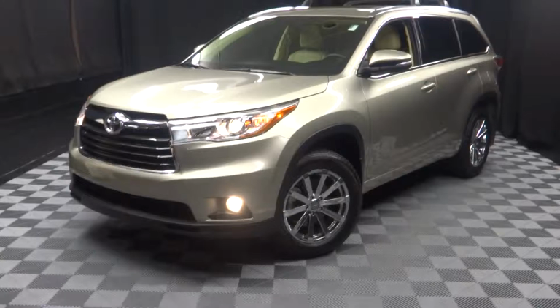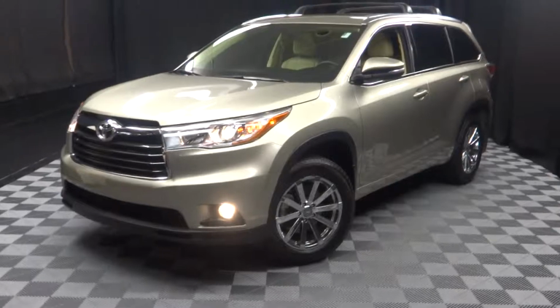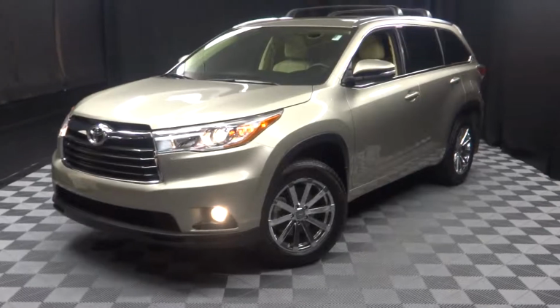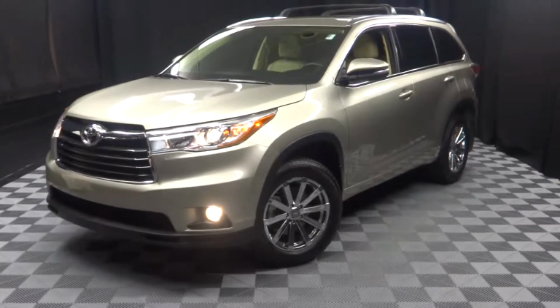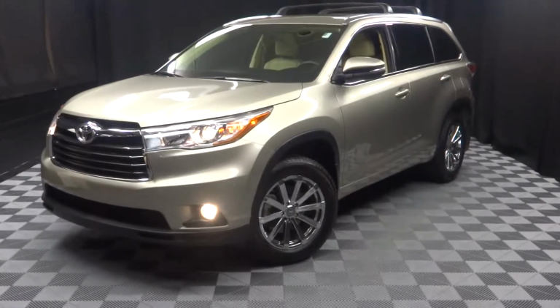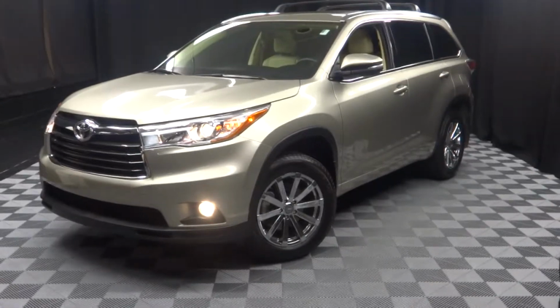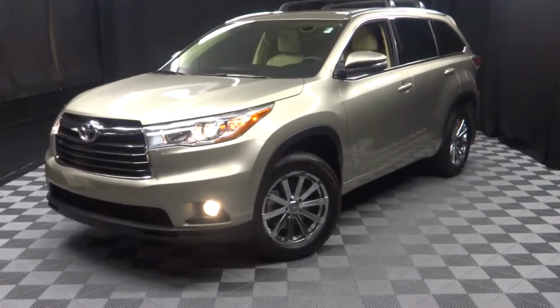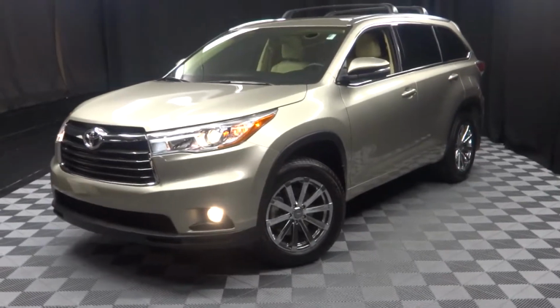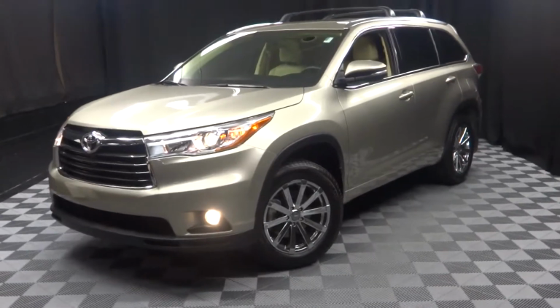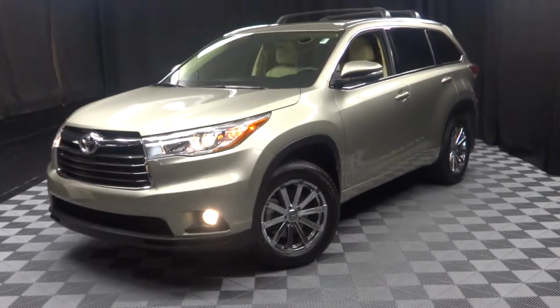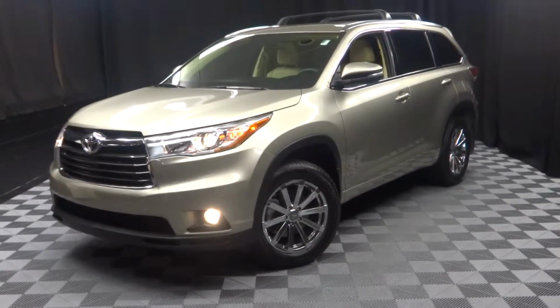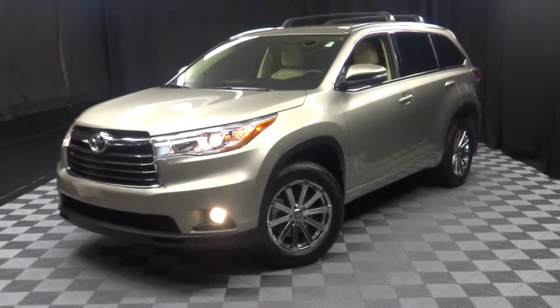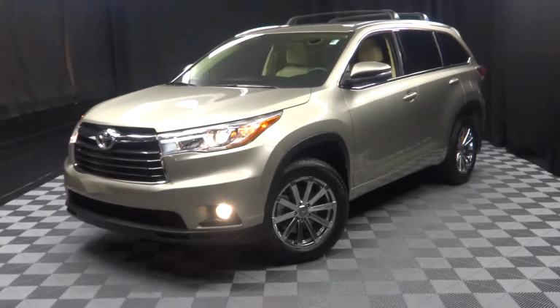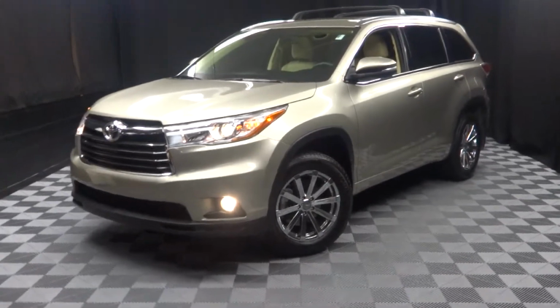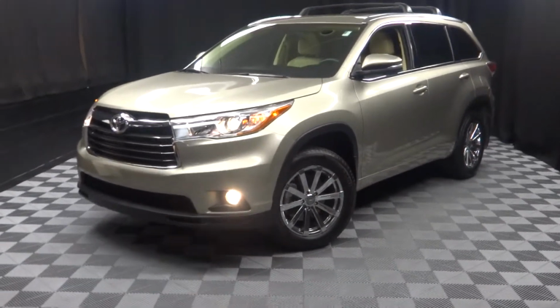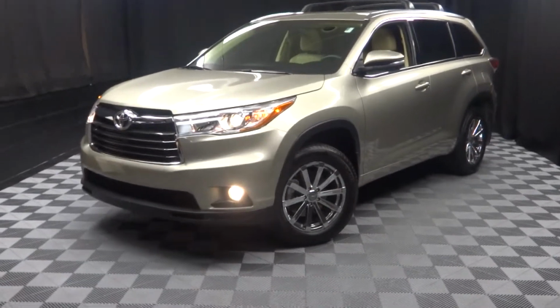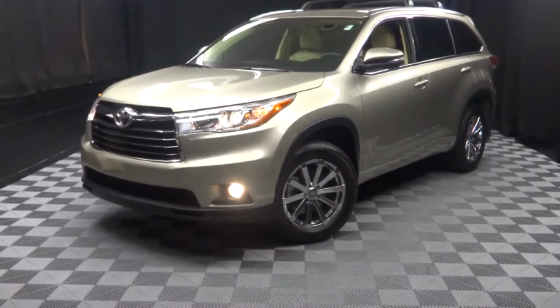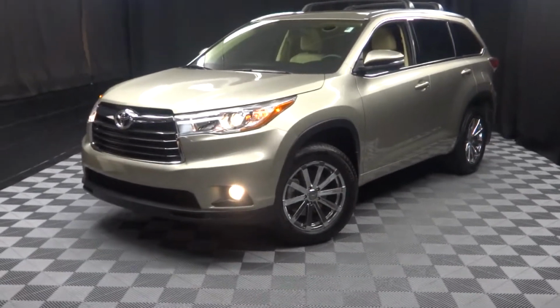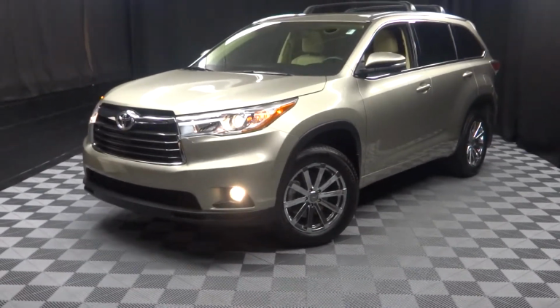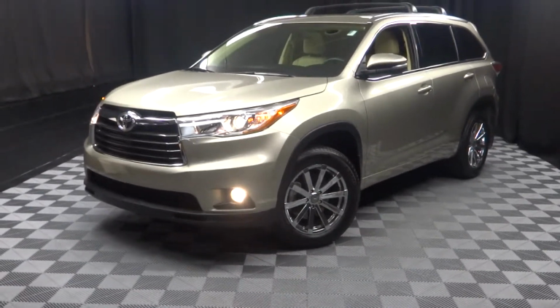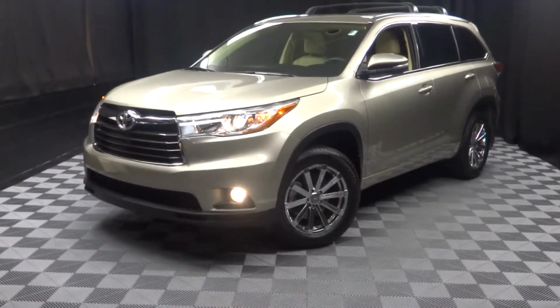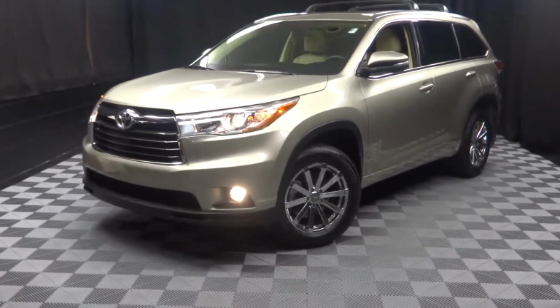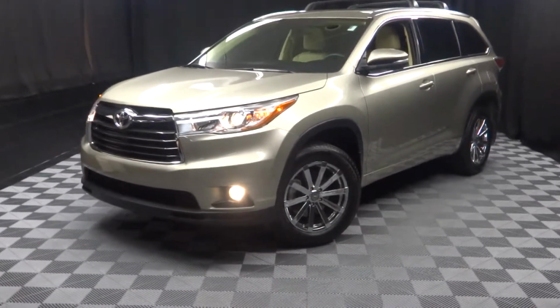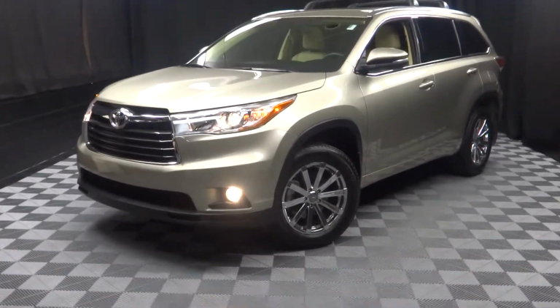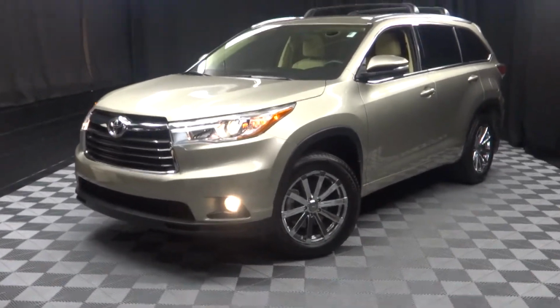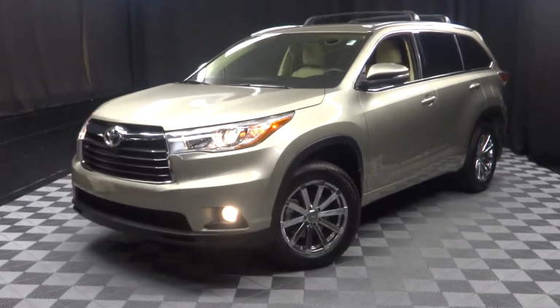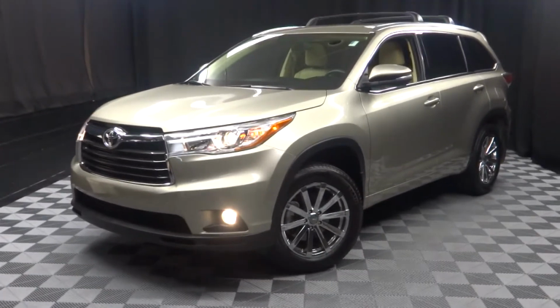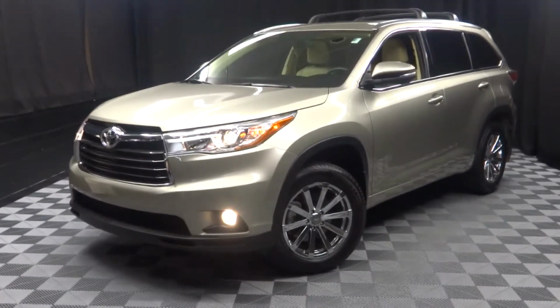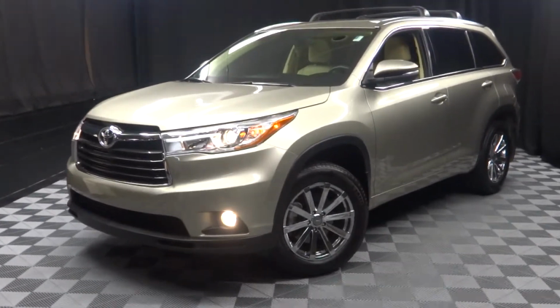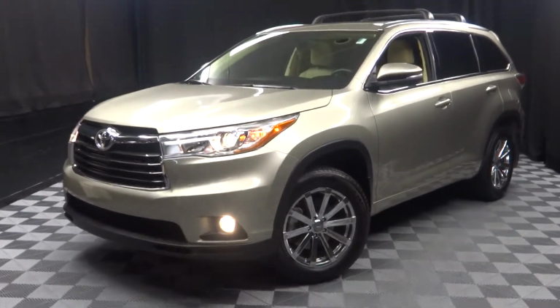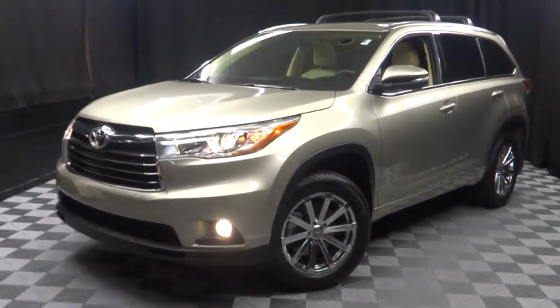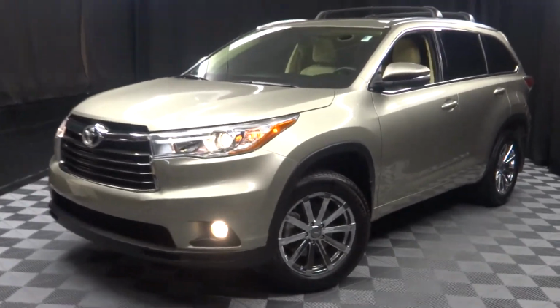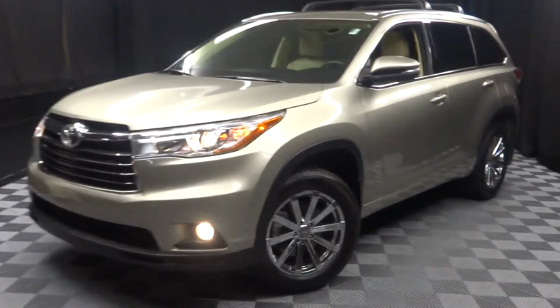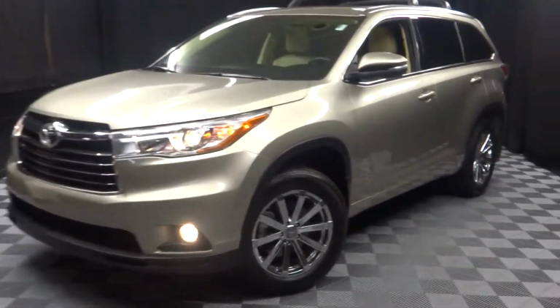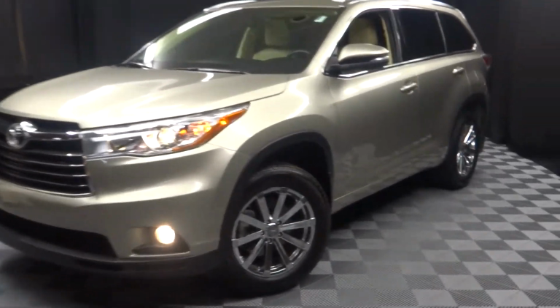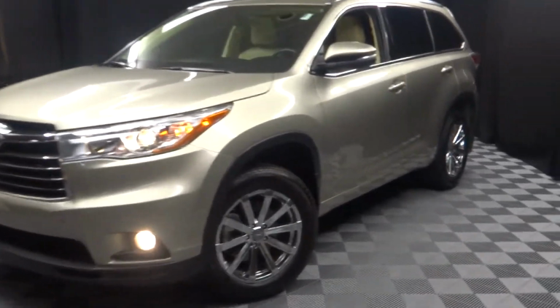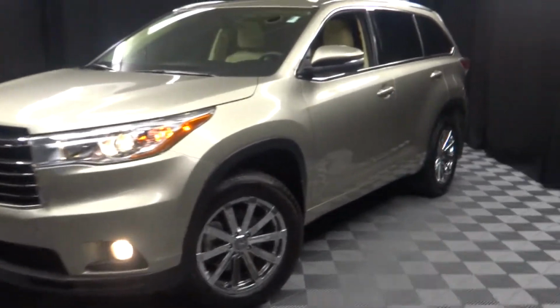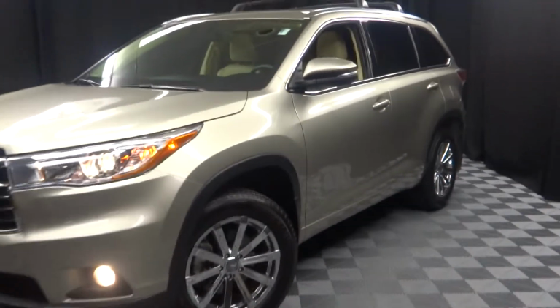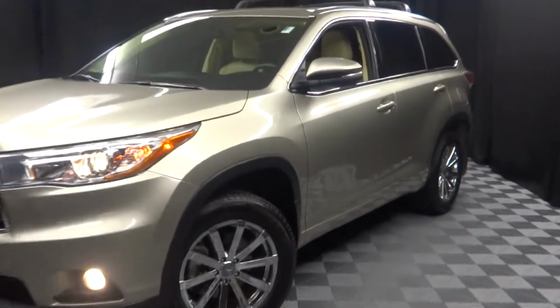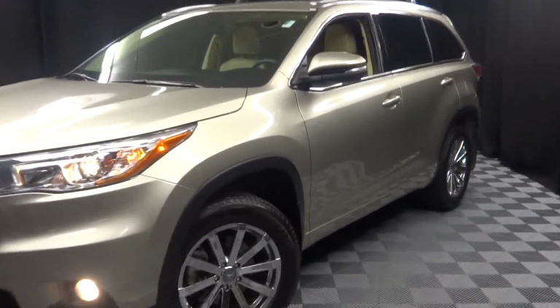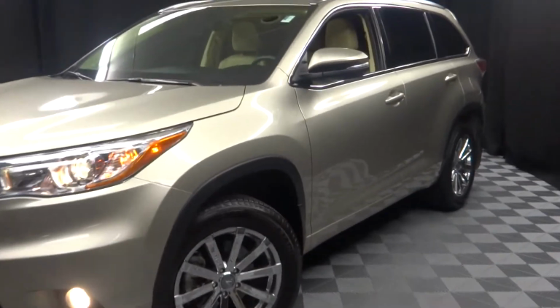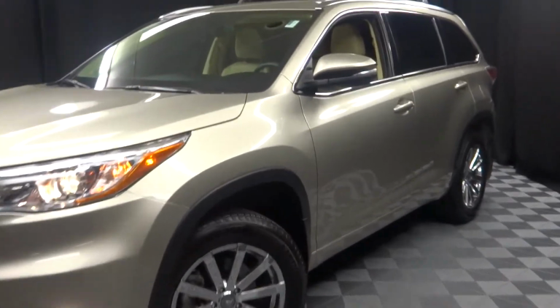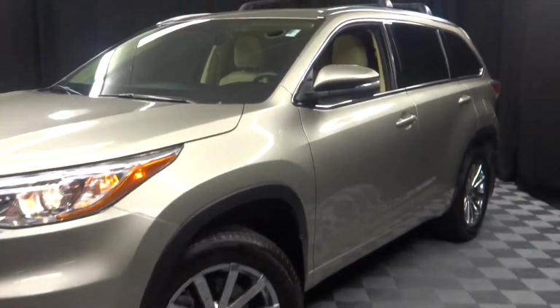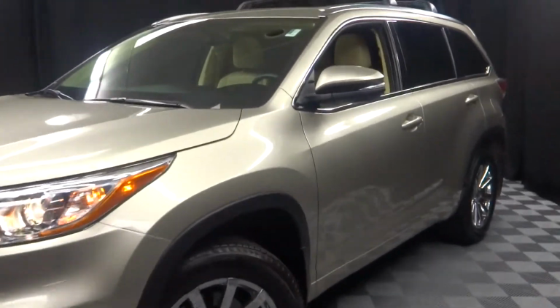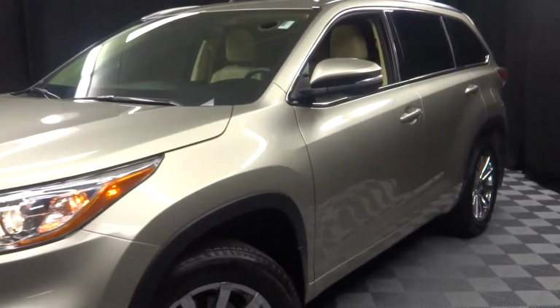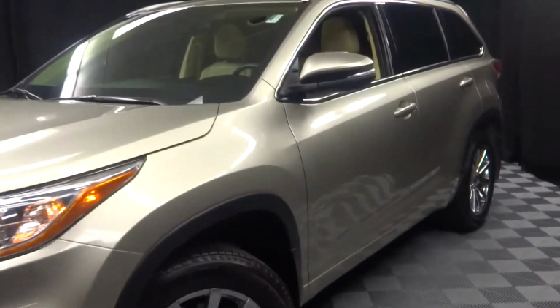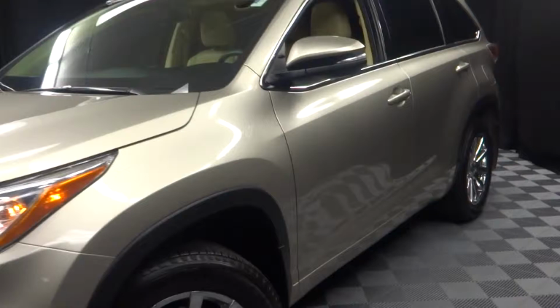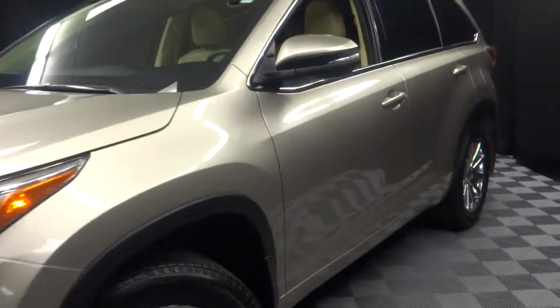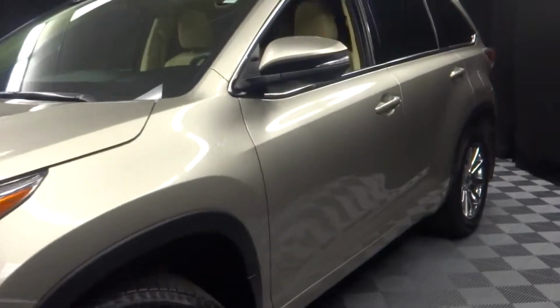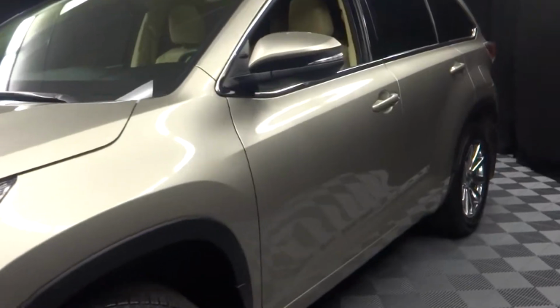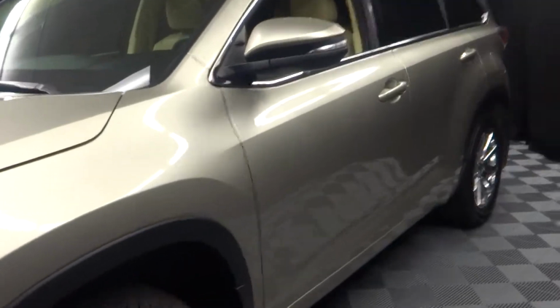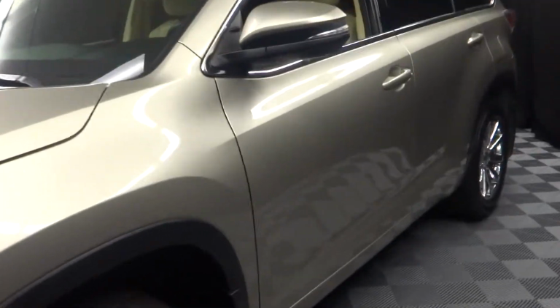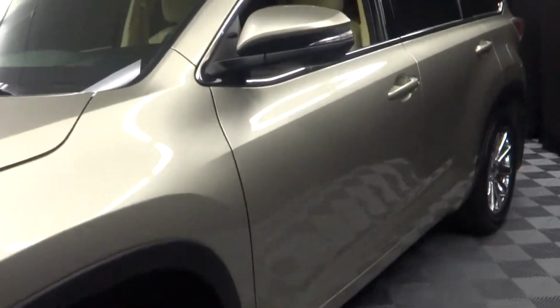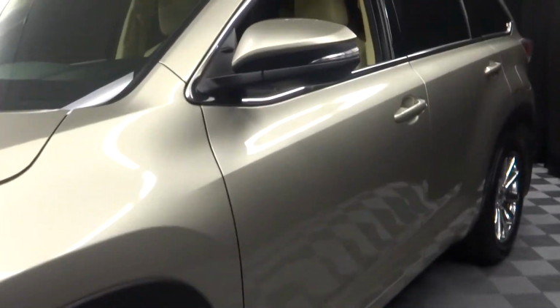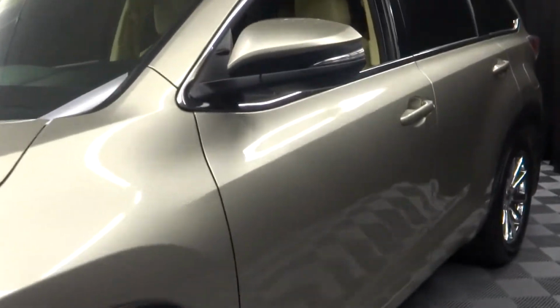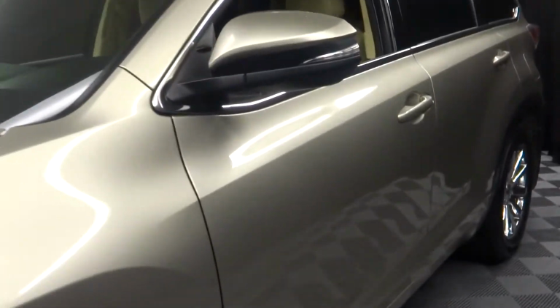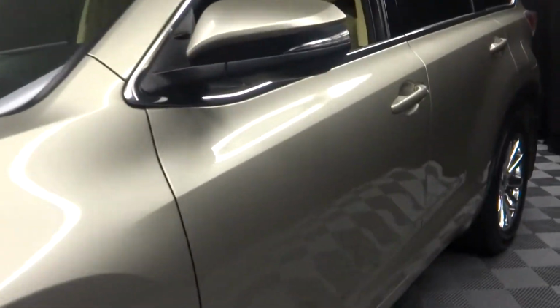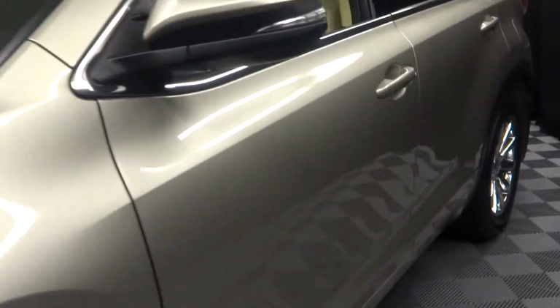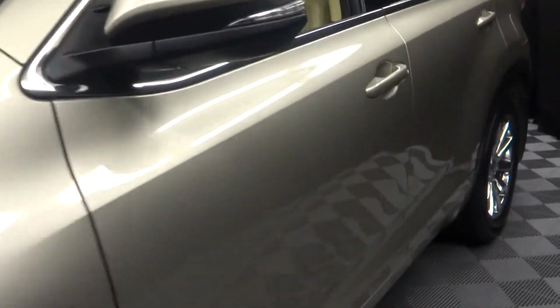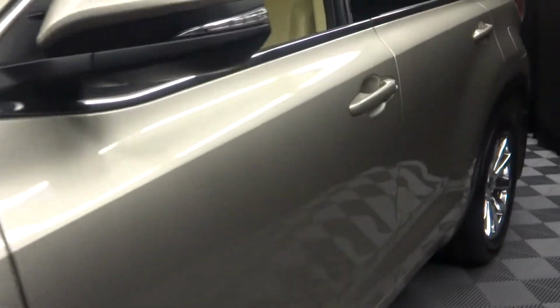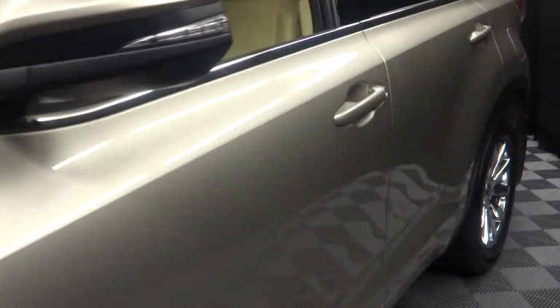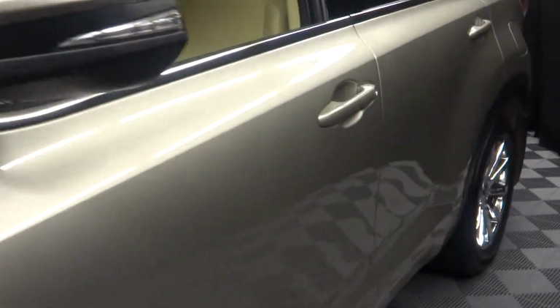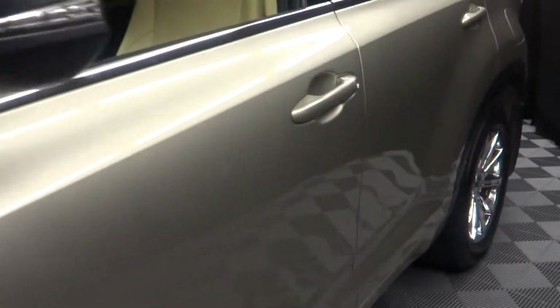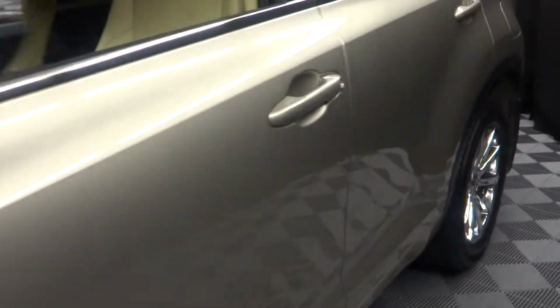Hi car shoppers, welcome back to Lexus of Wilmington. Just traded in is this 2015 Toyota Highlander.